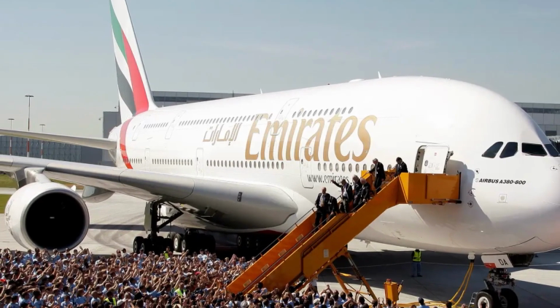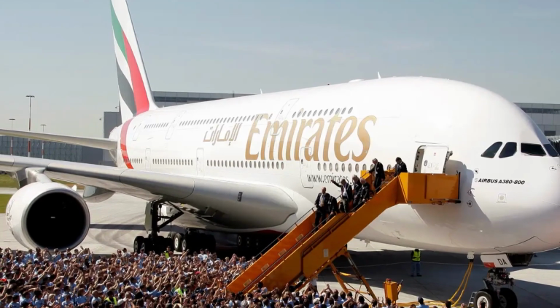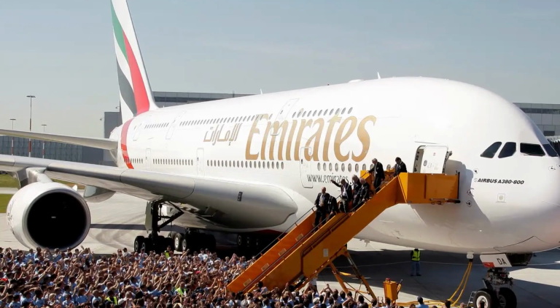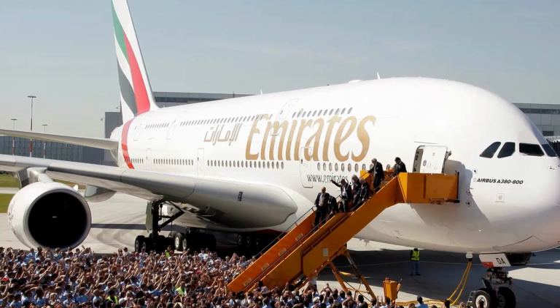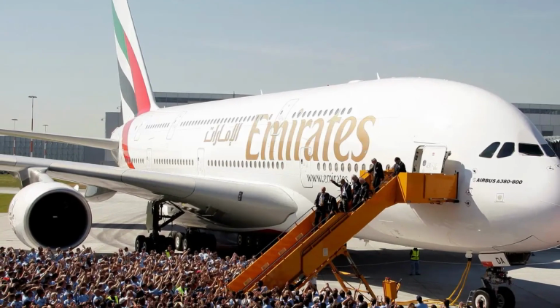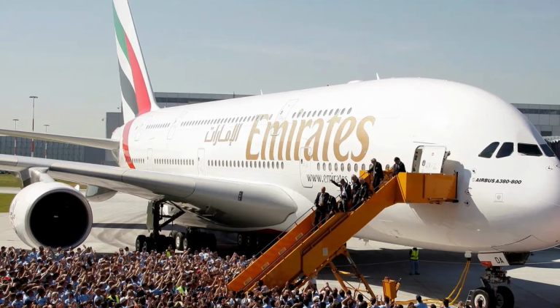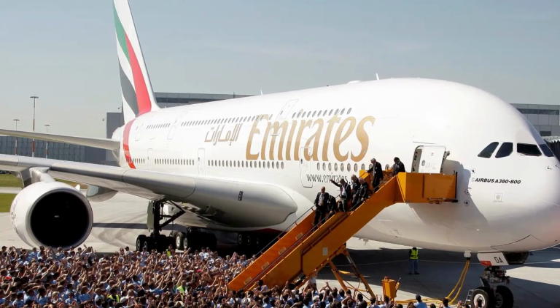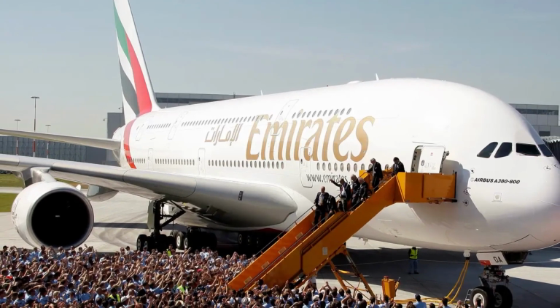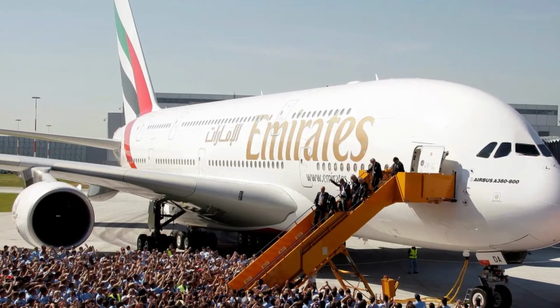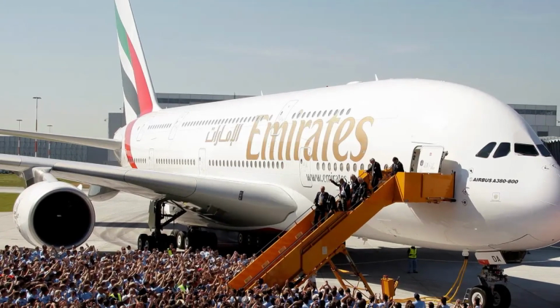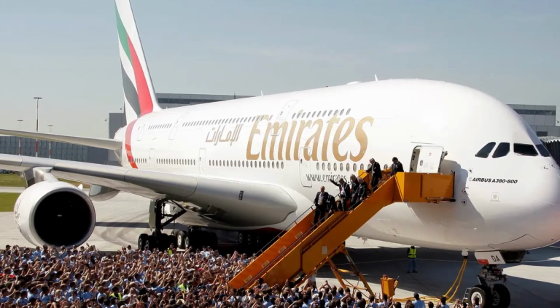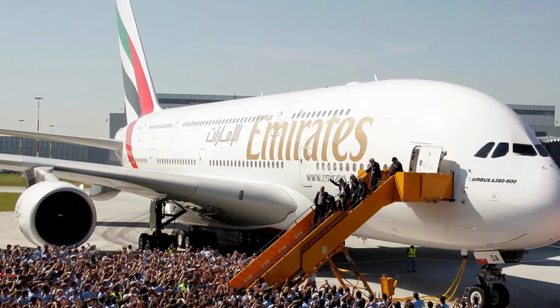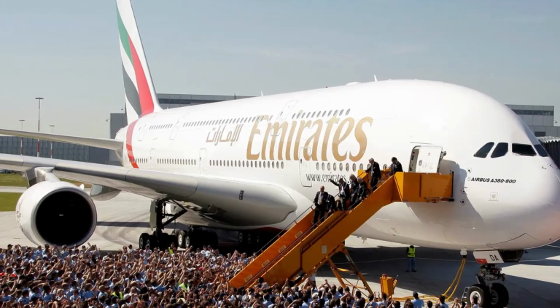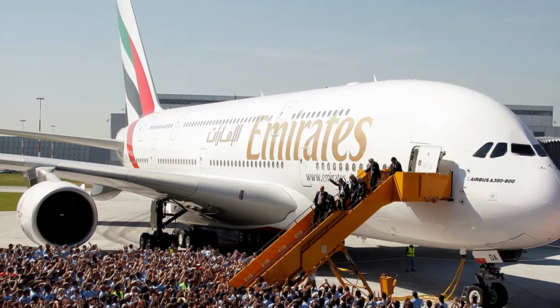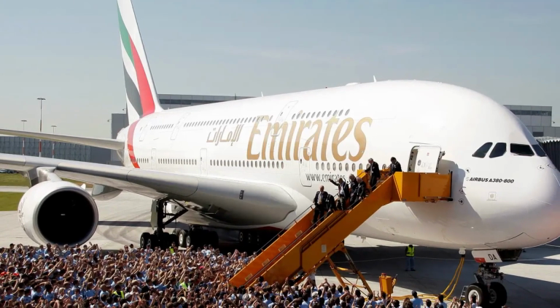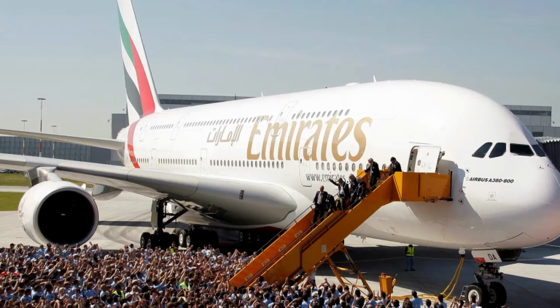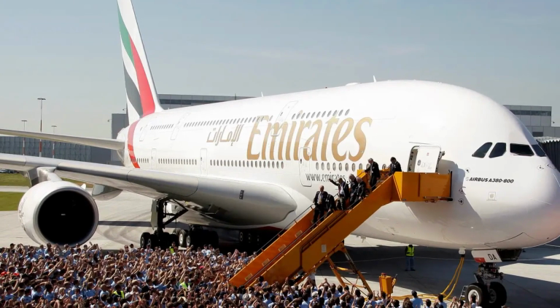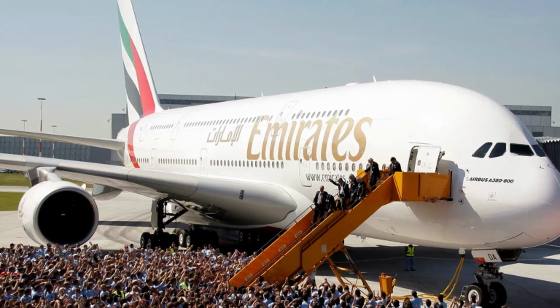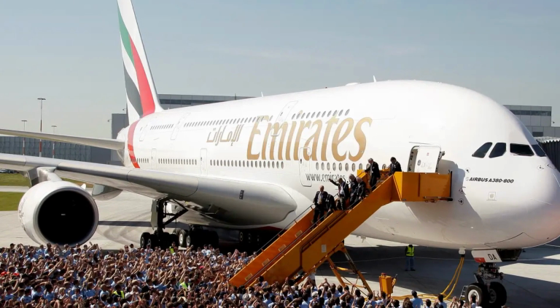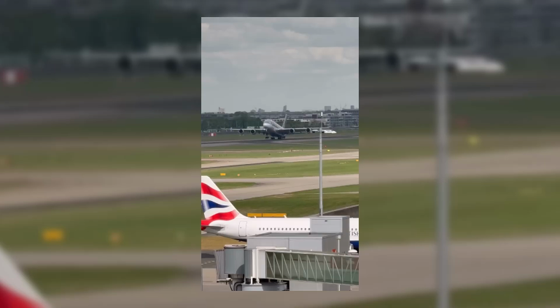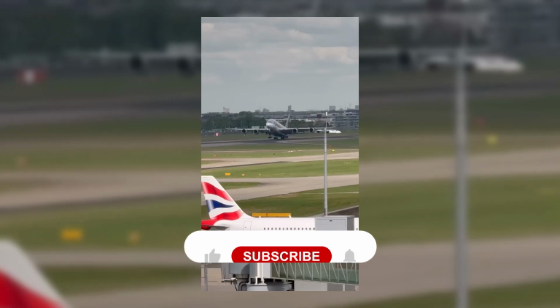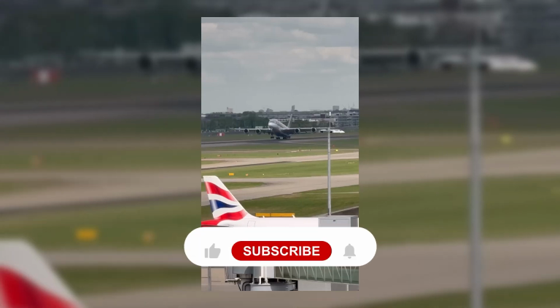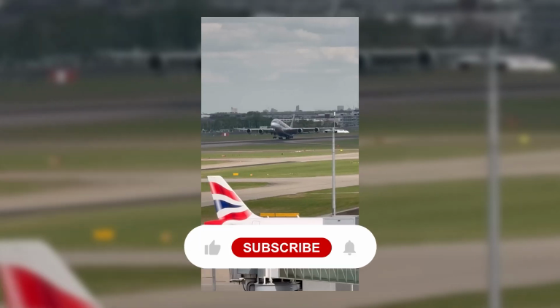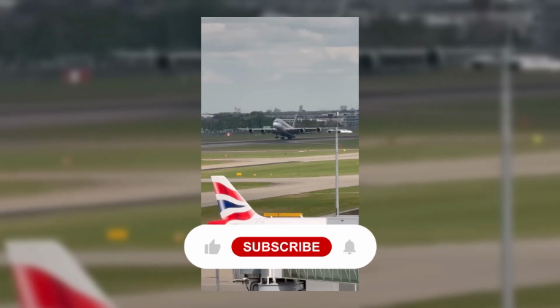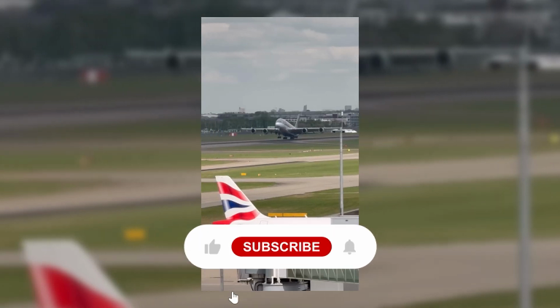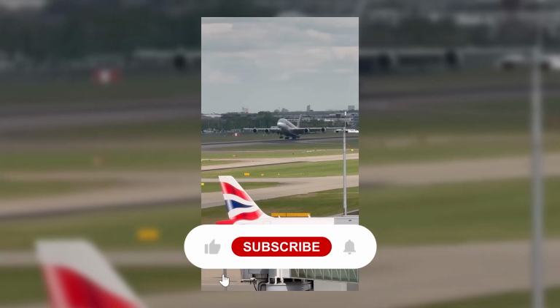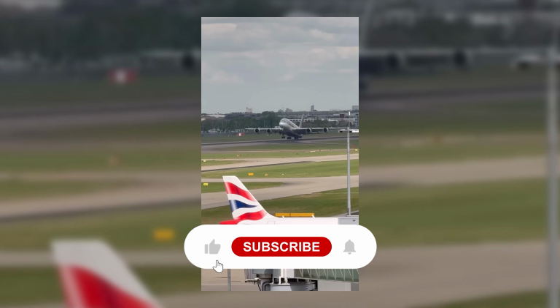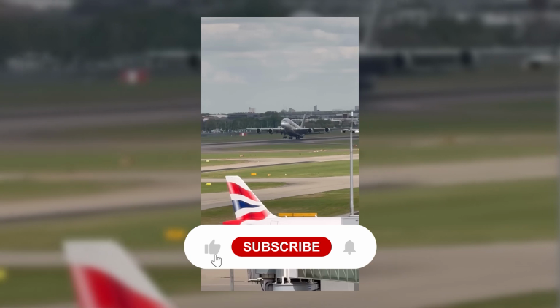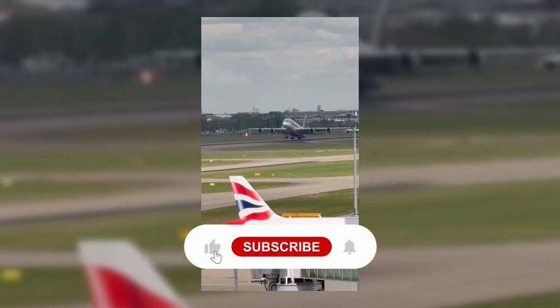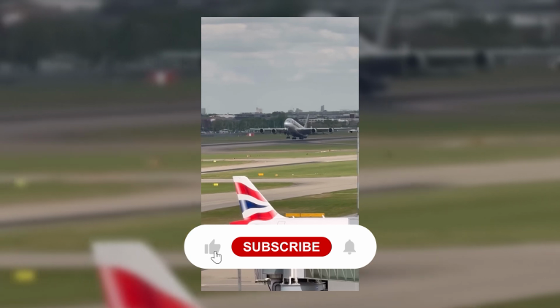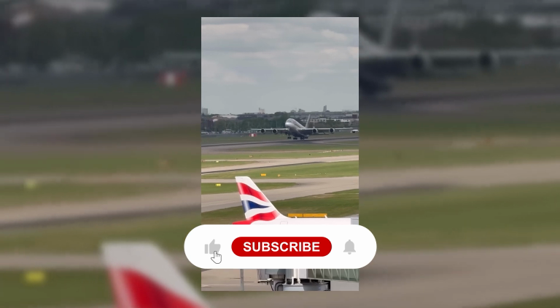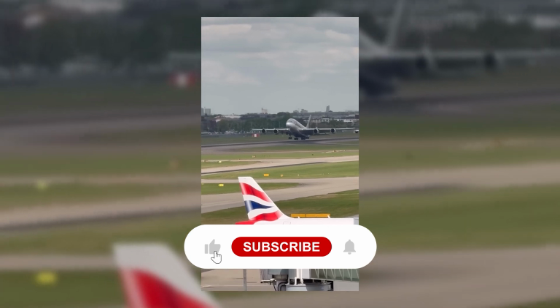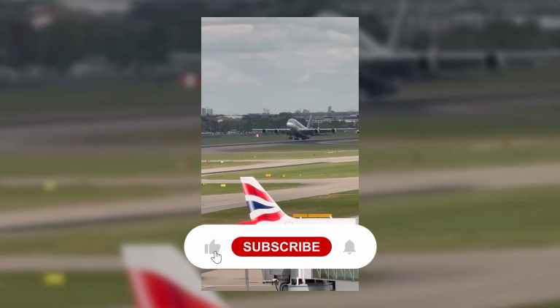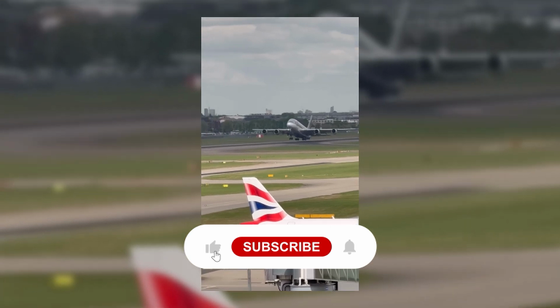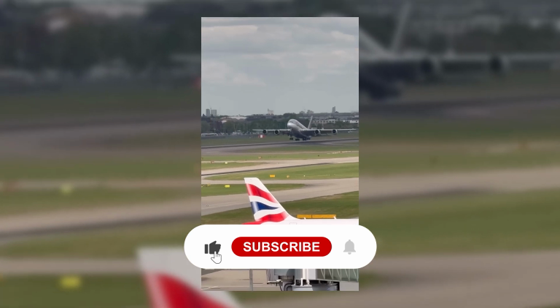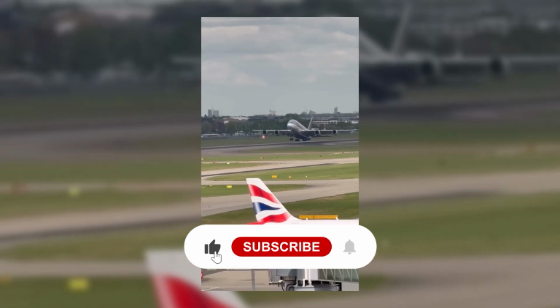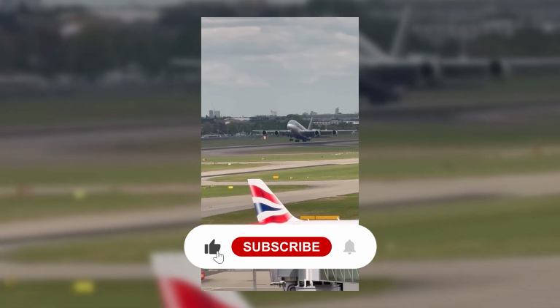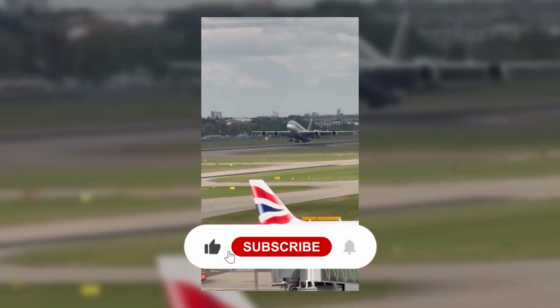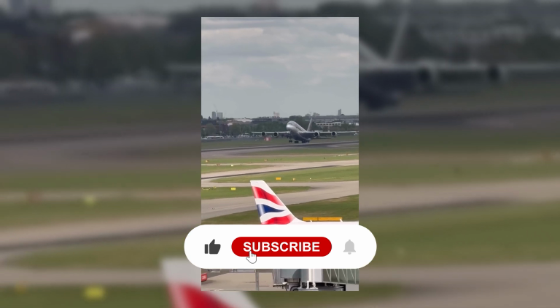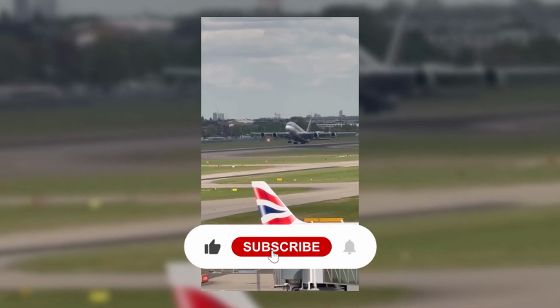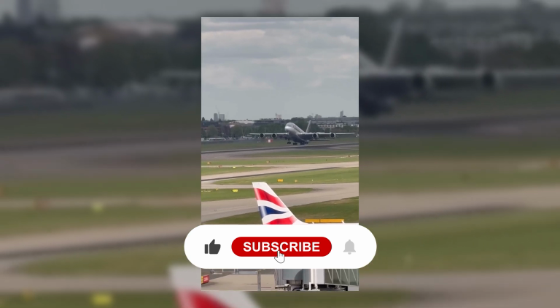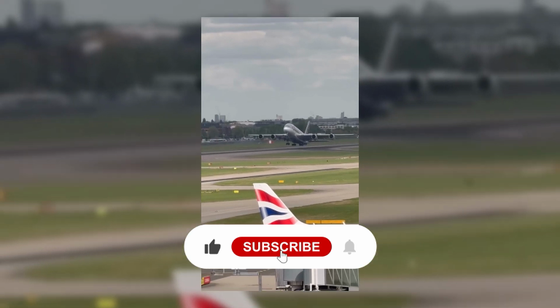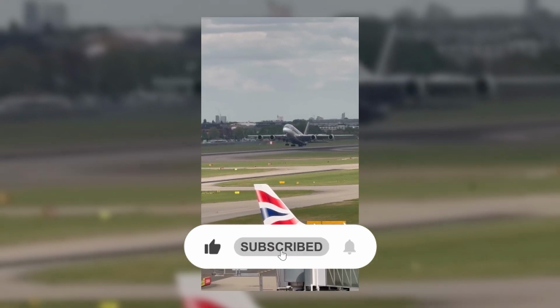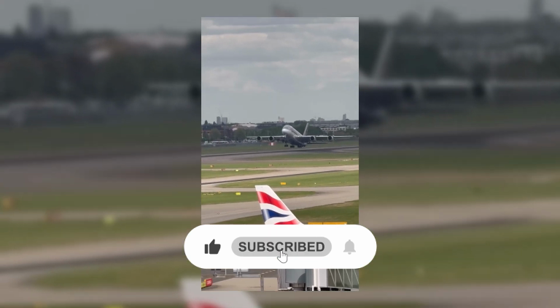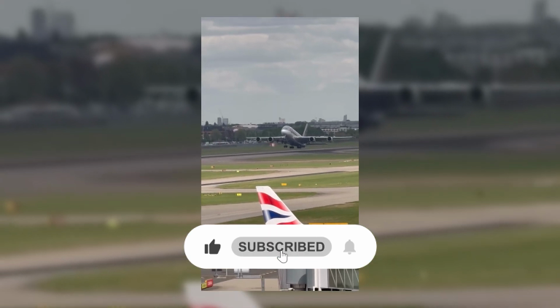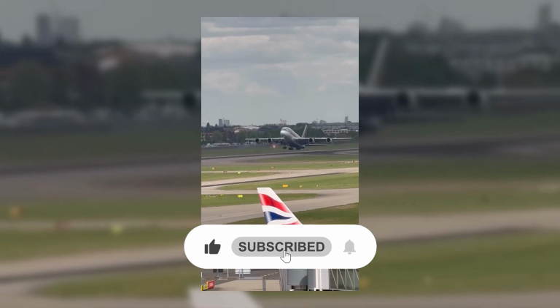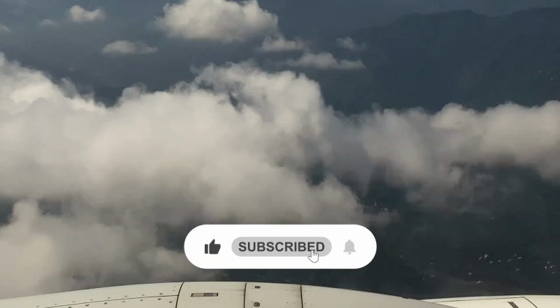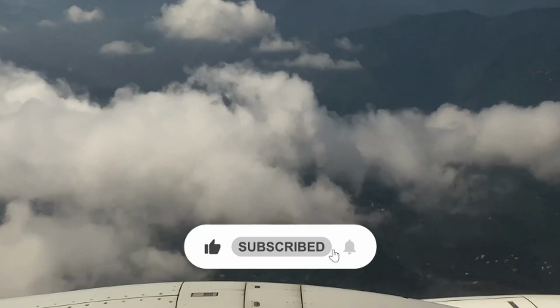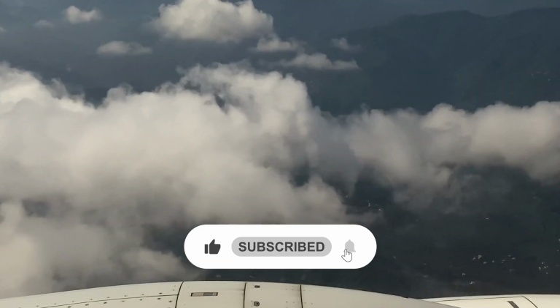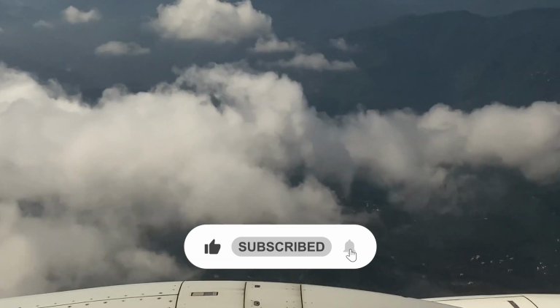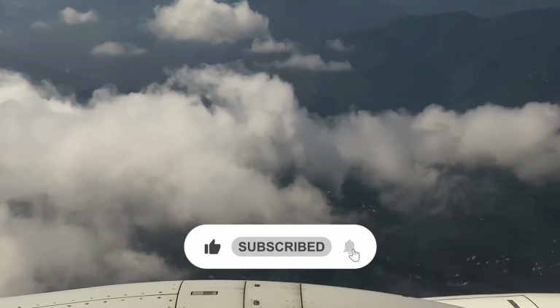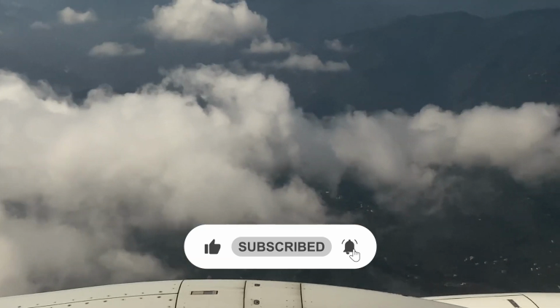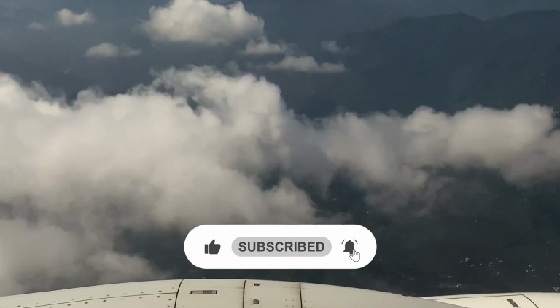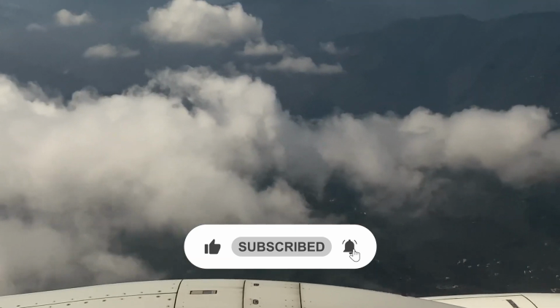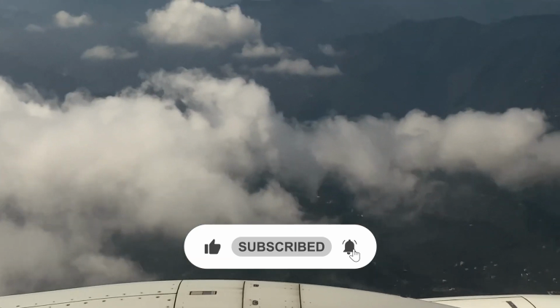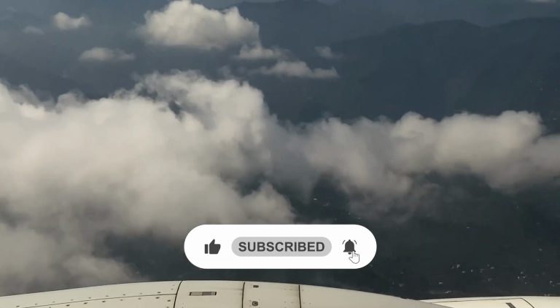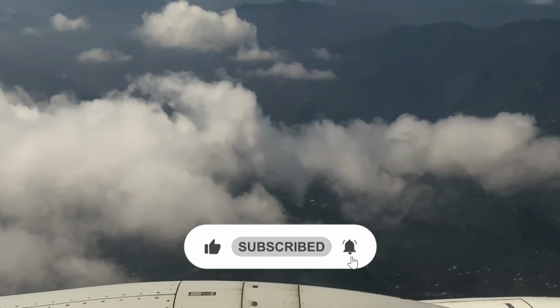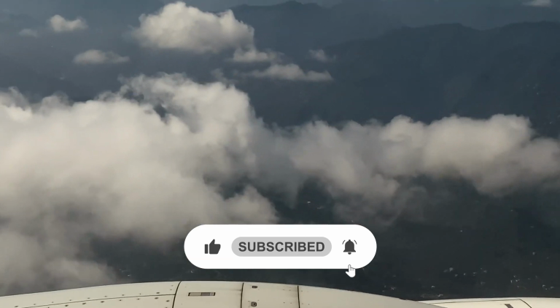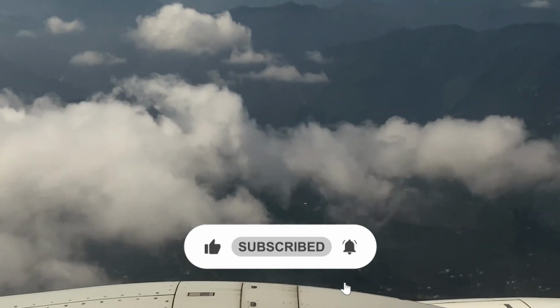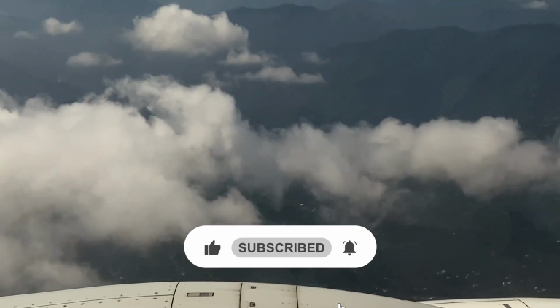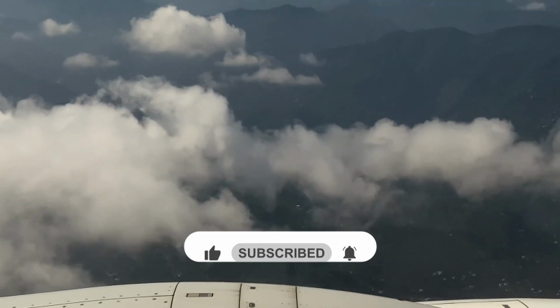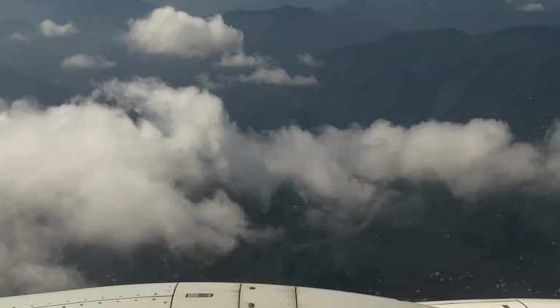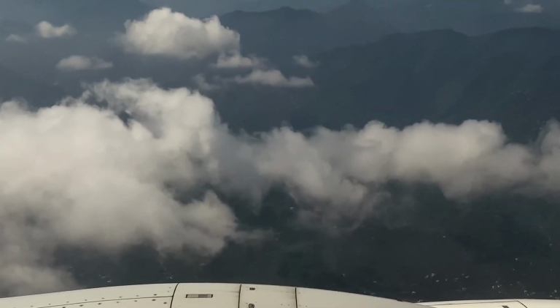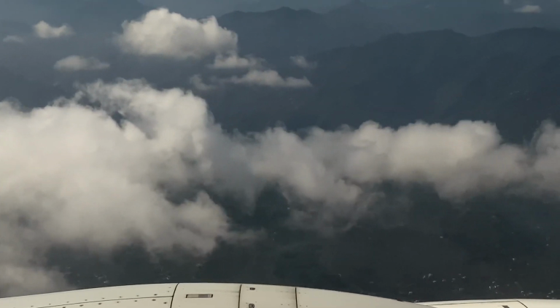If you found this video informative, don't forget to like, share, and subscribe for more updates on the future of aviation.